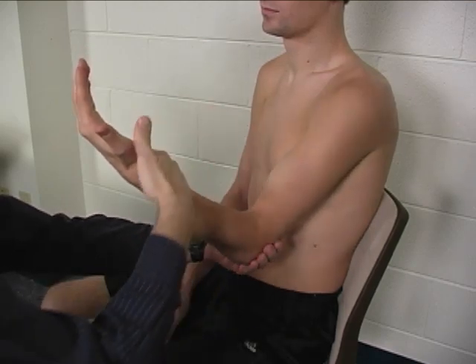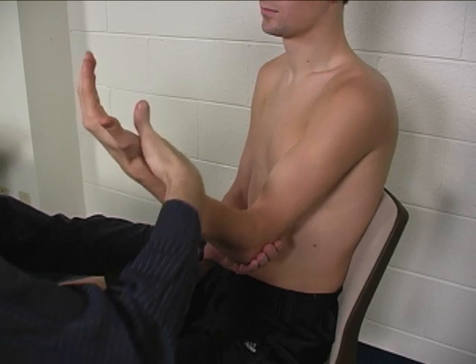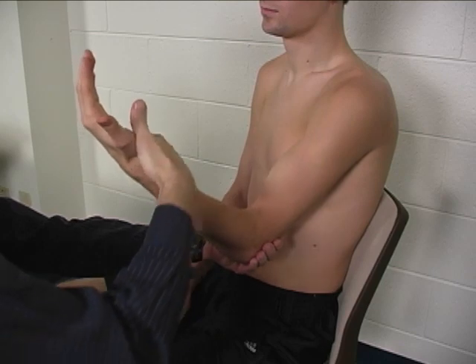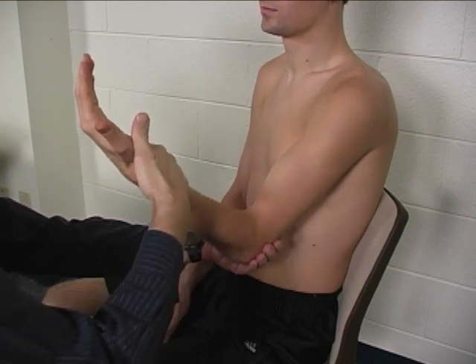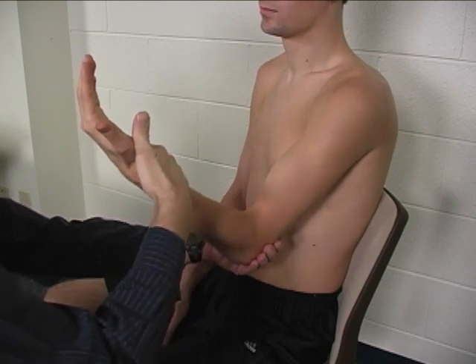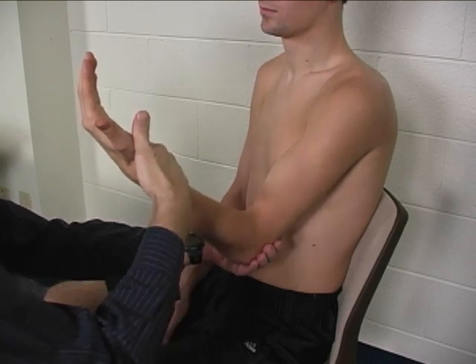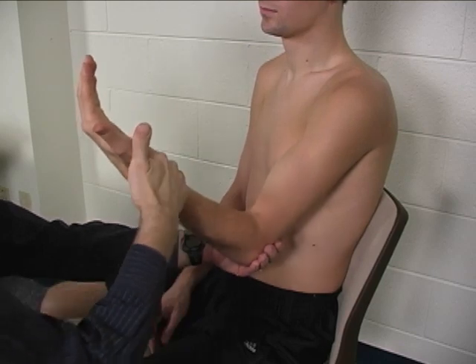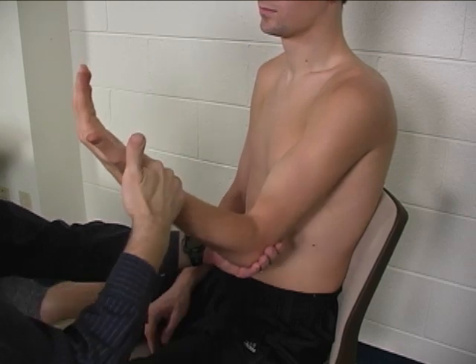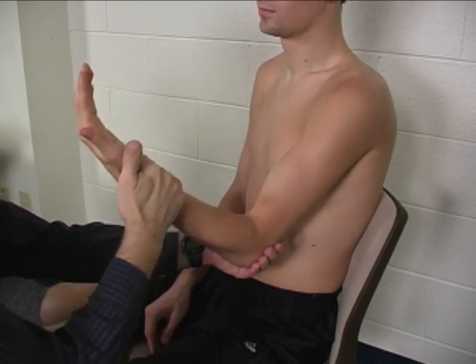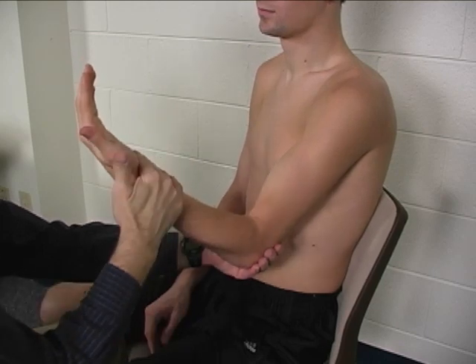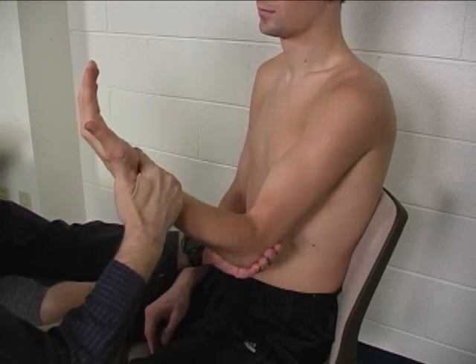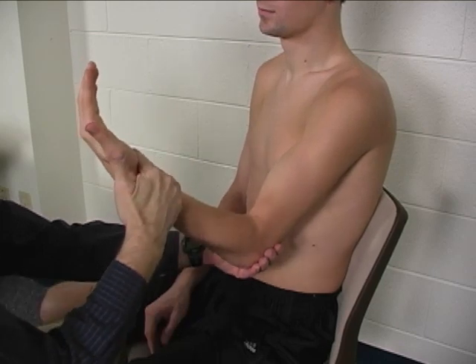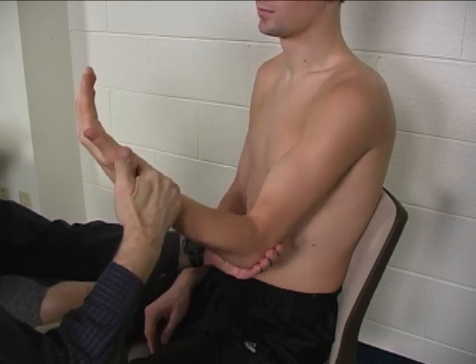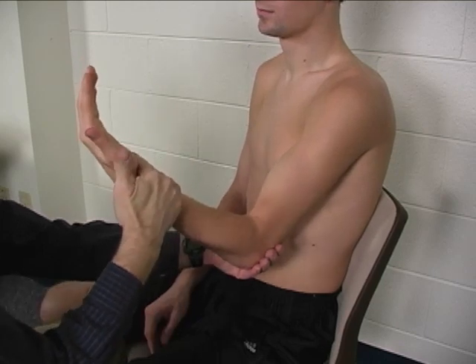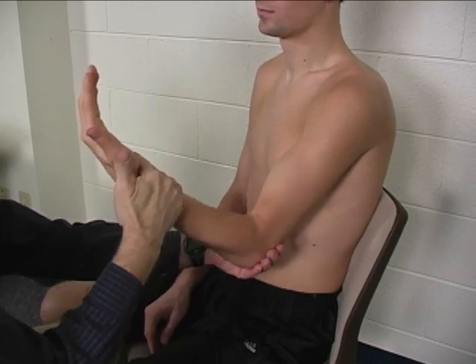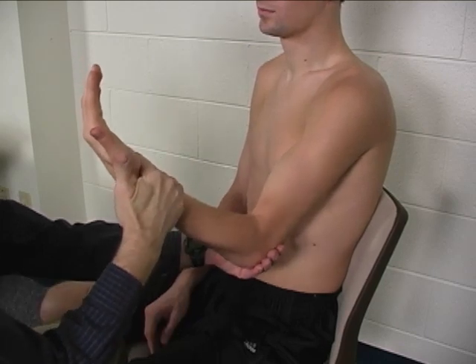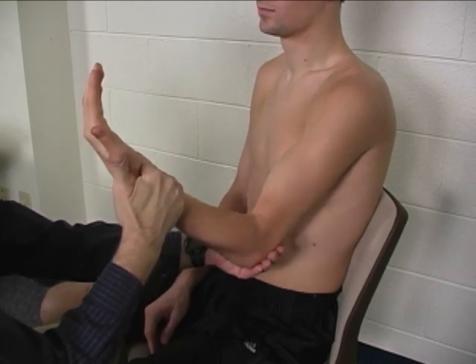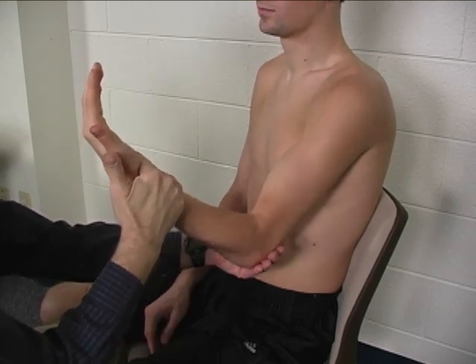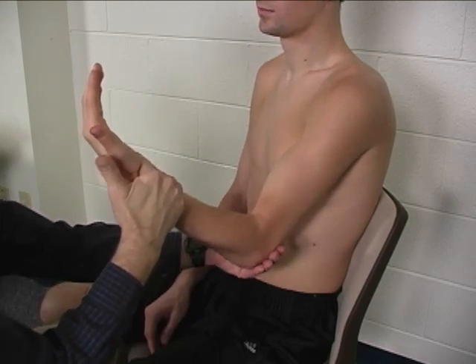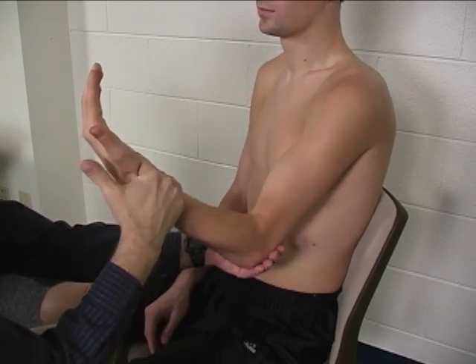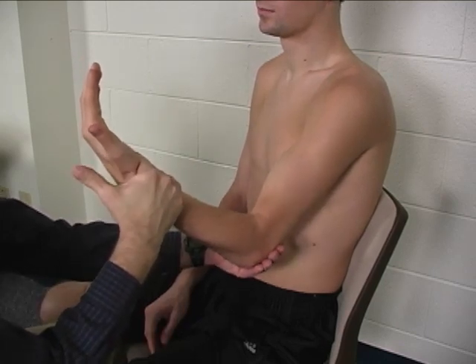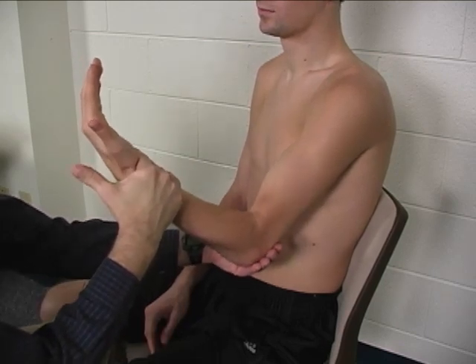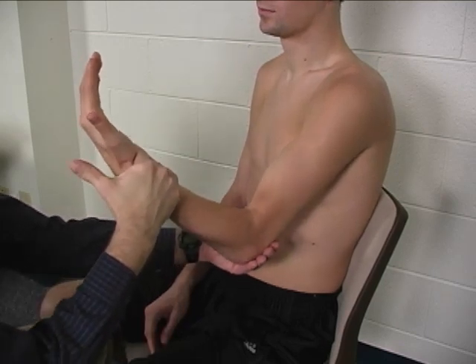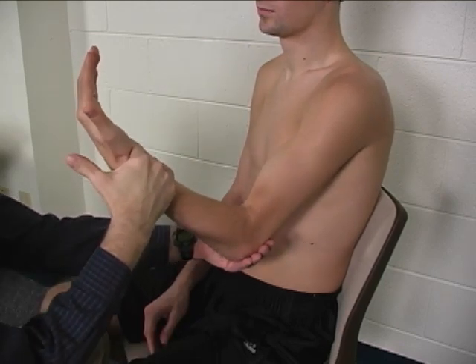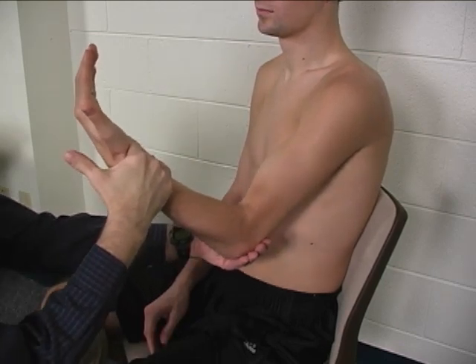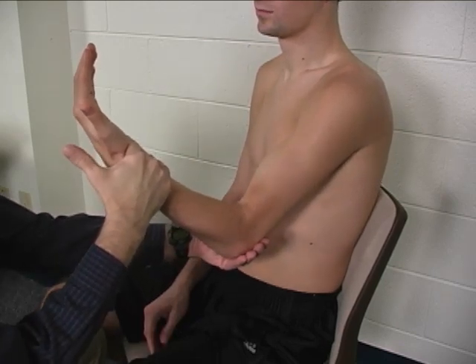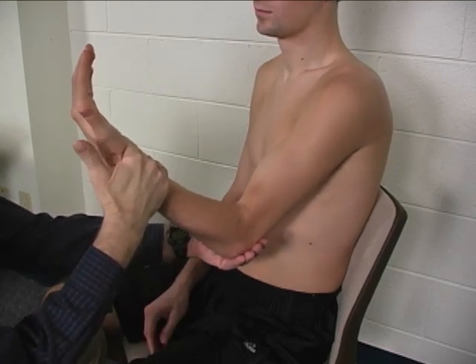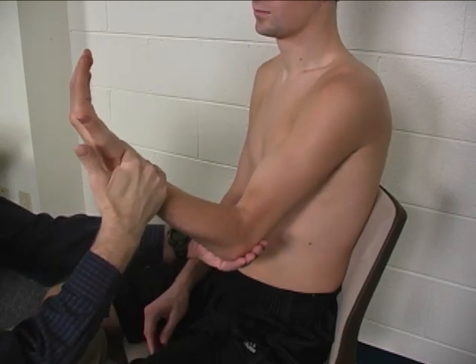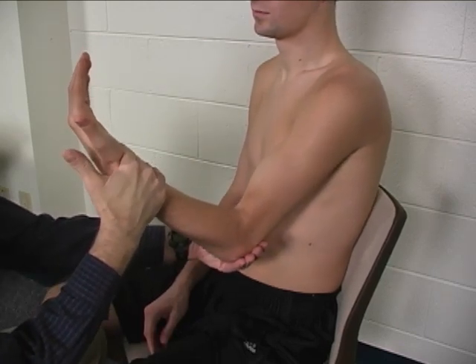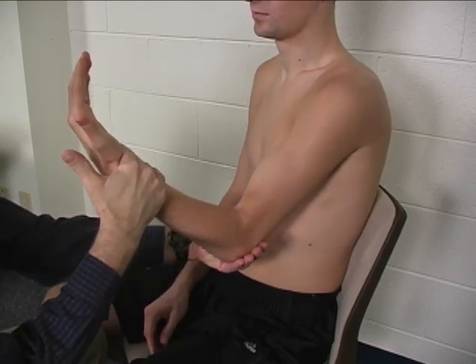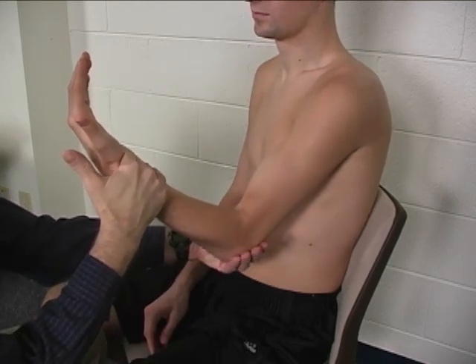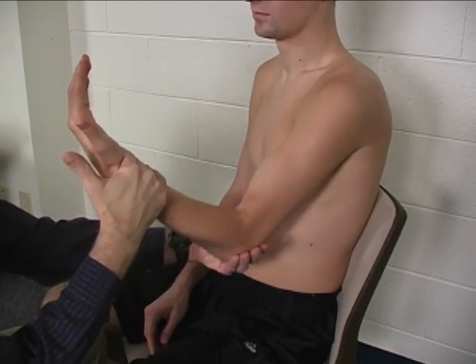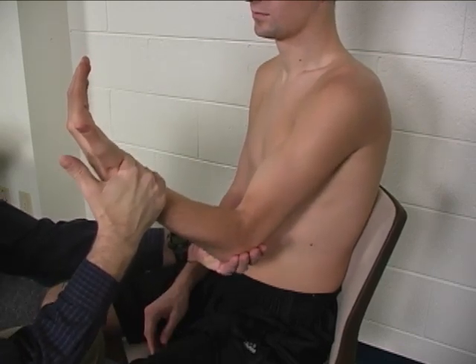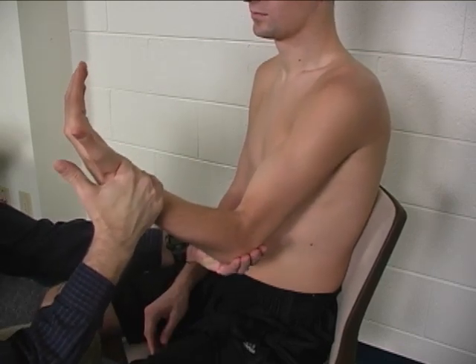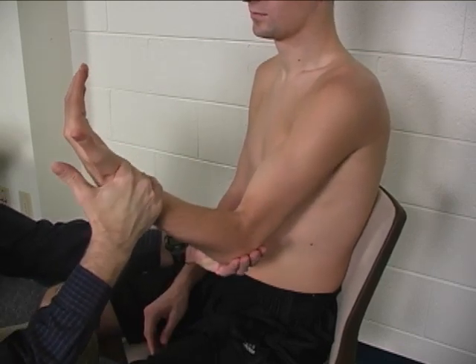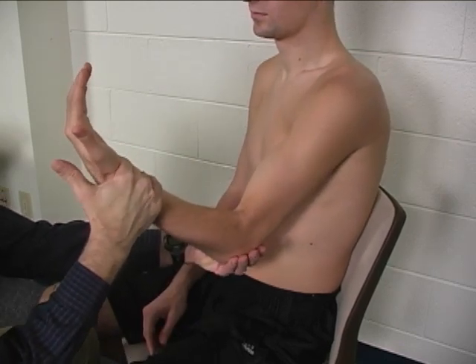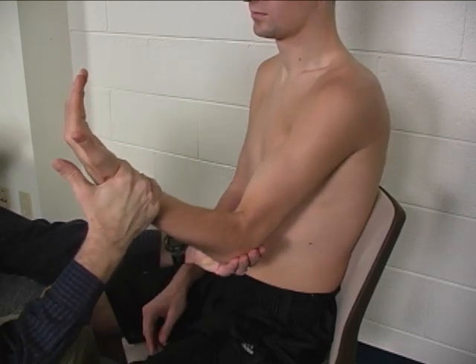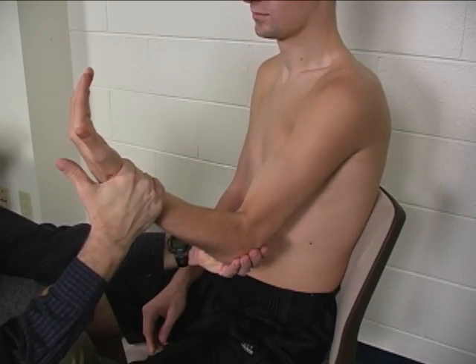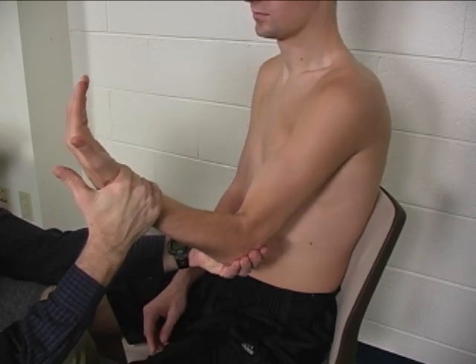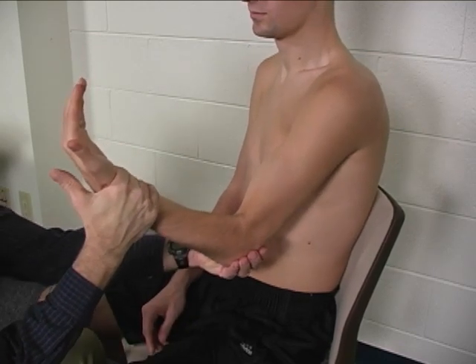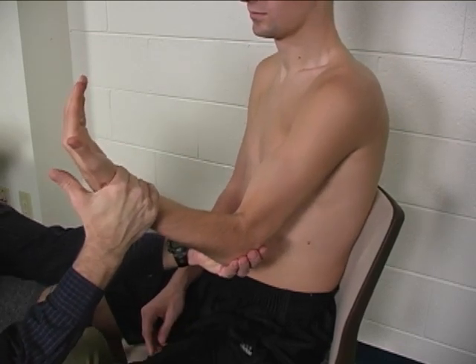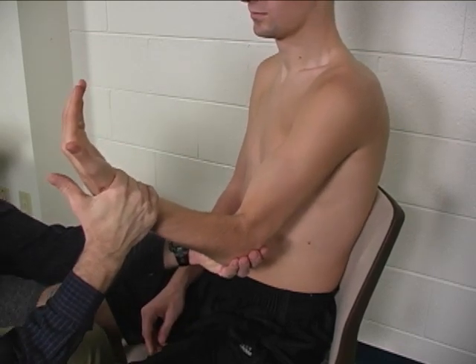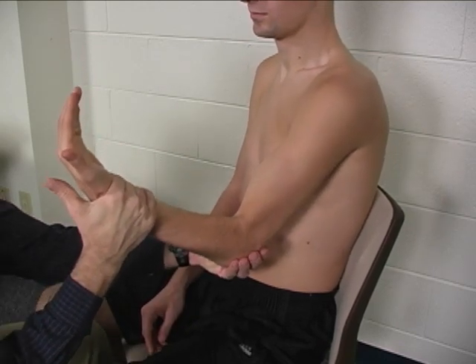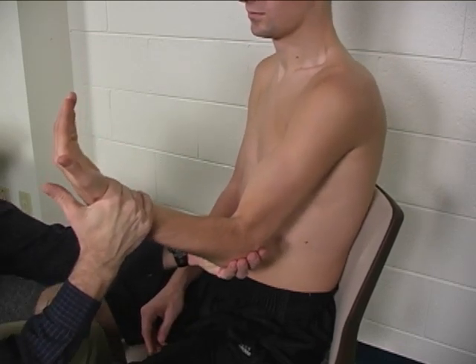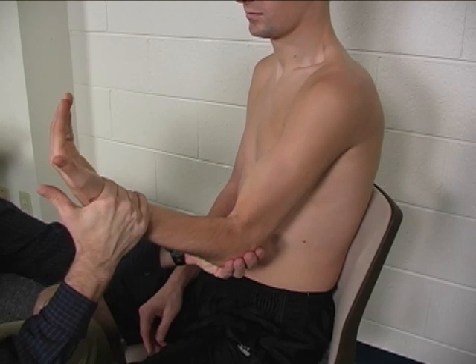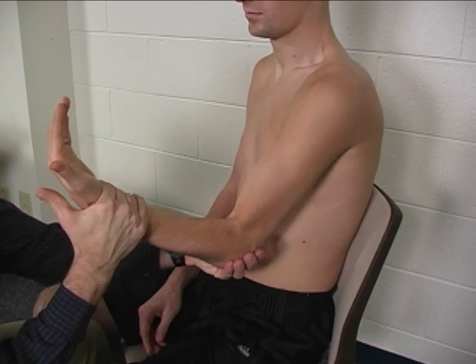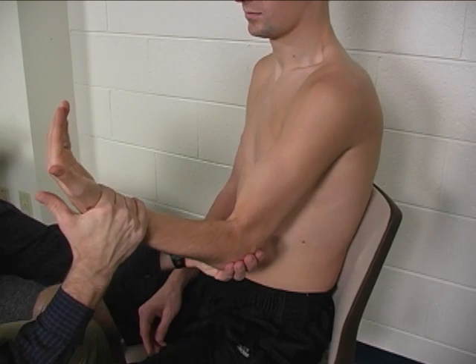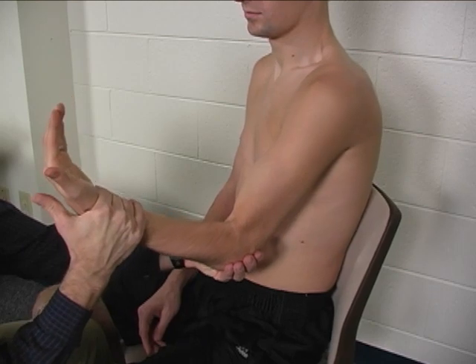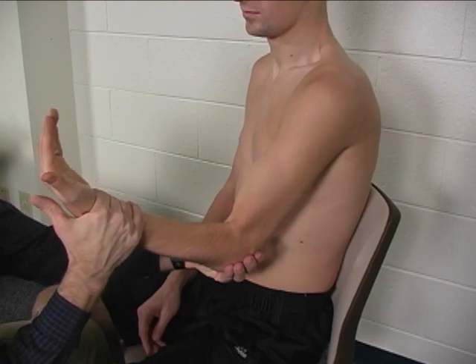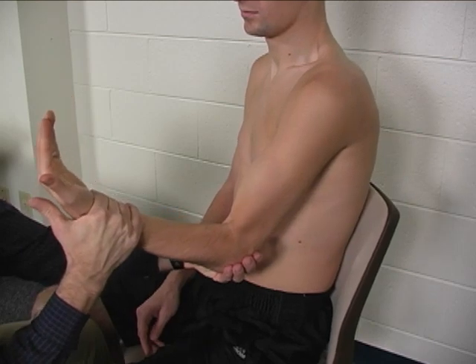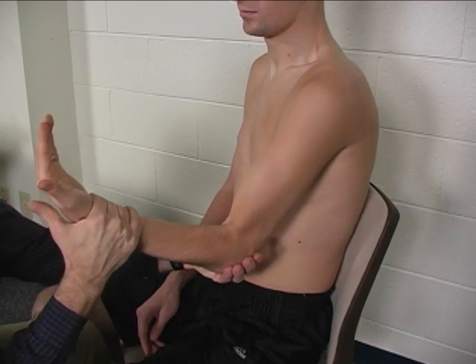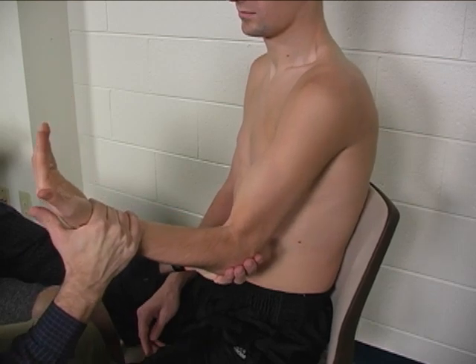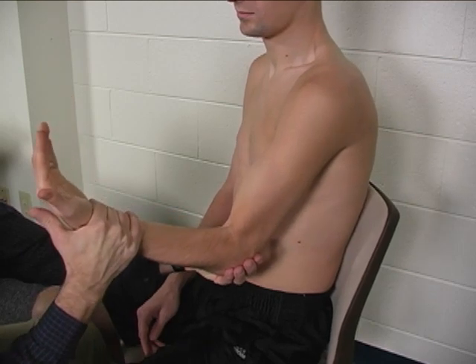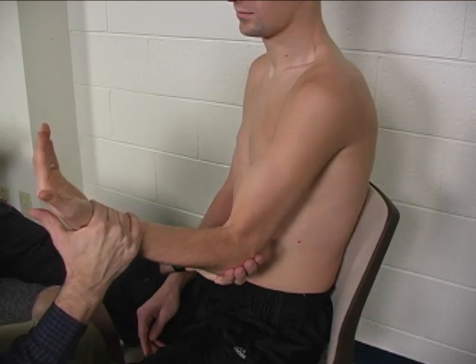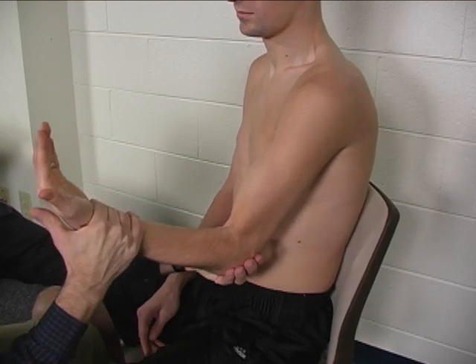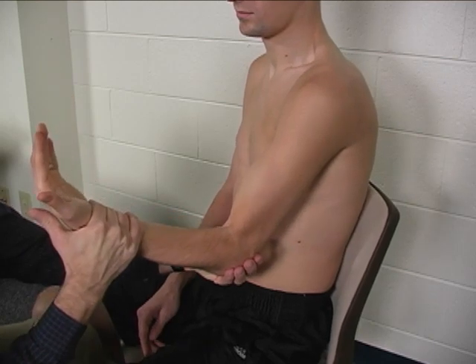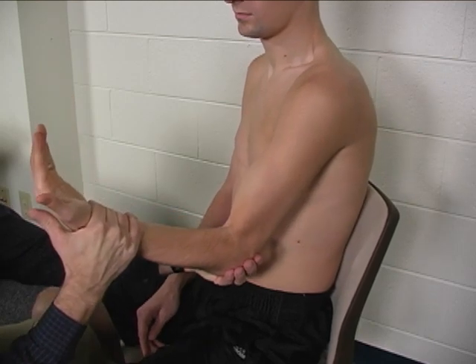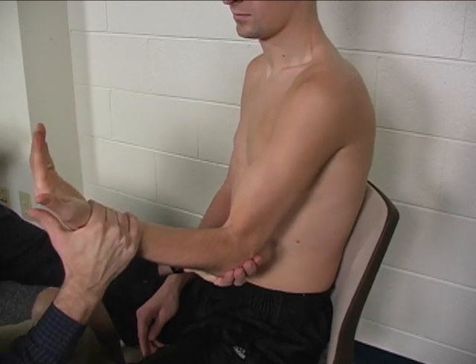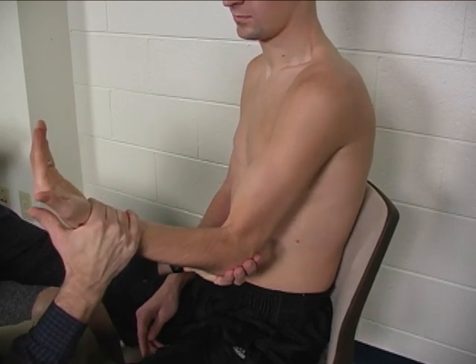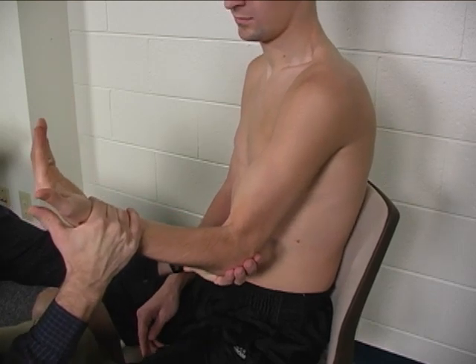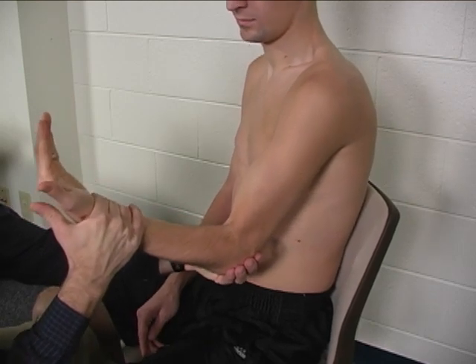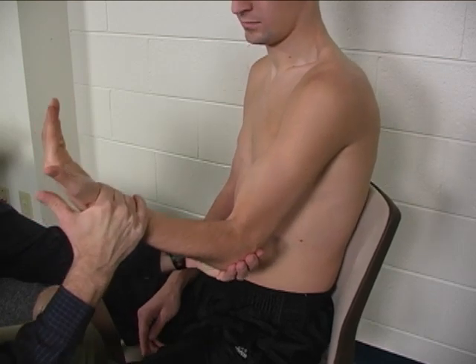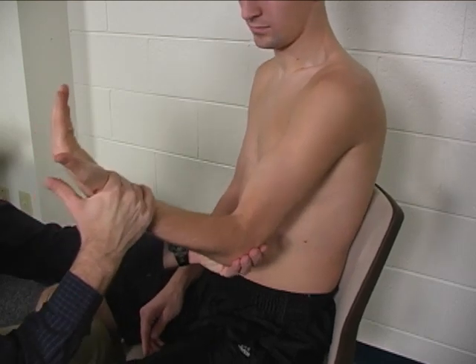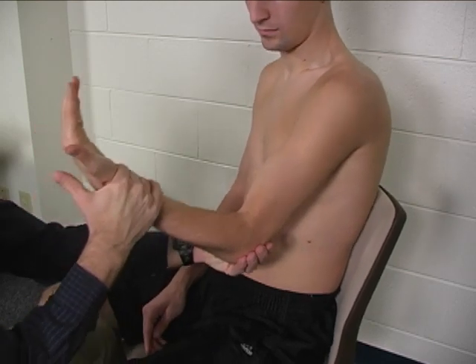So I want you to hold that position for me. Don't let me move you. Hold, hold, hold. Good.